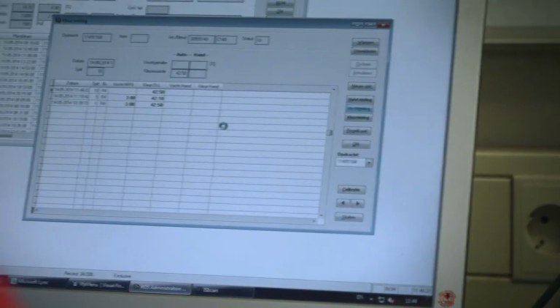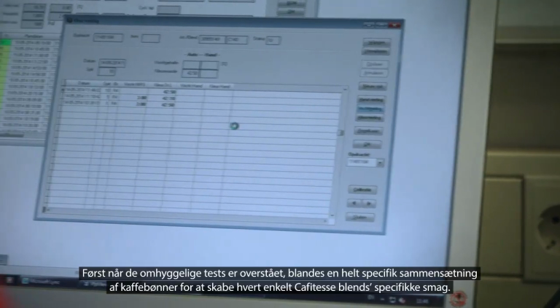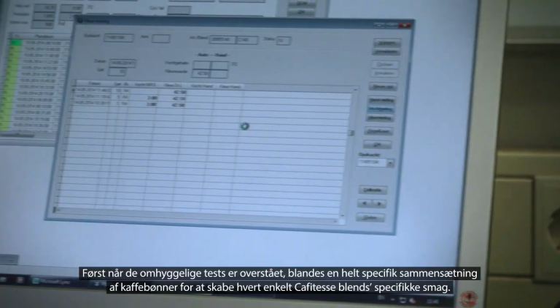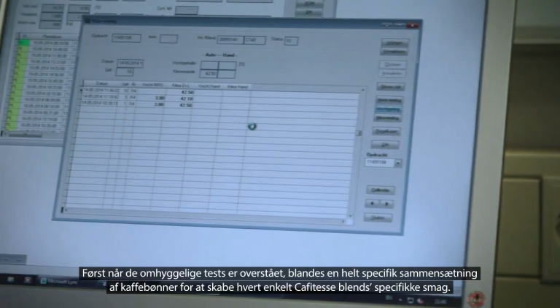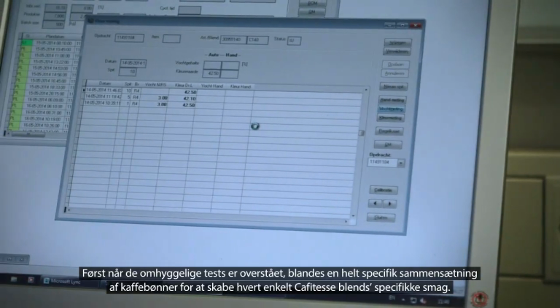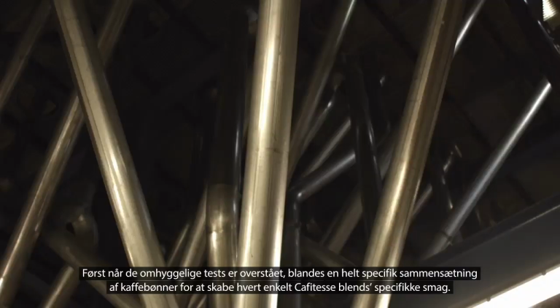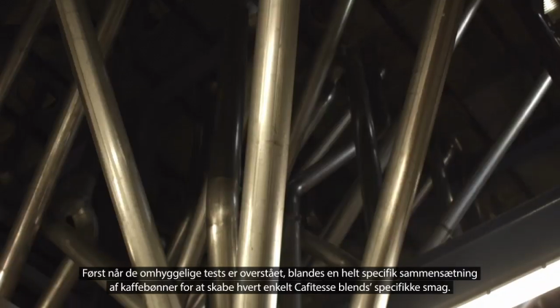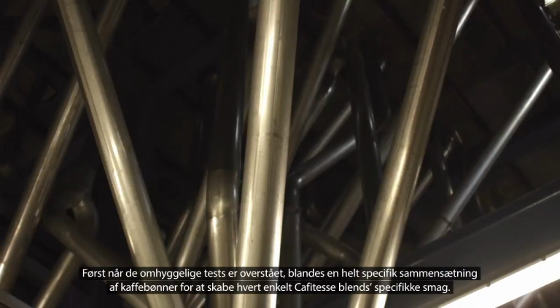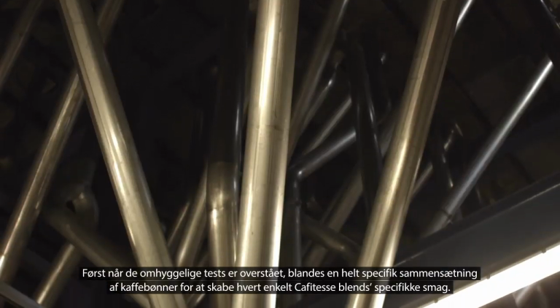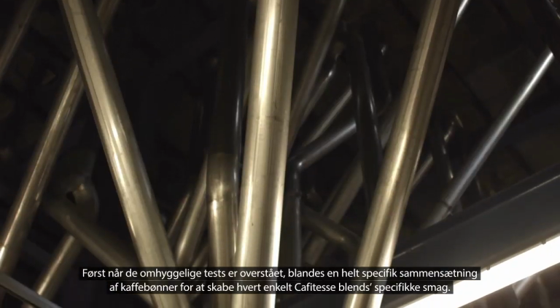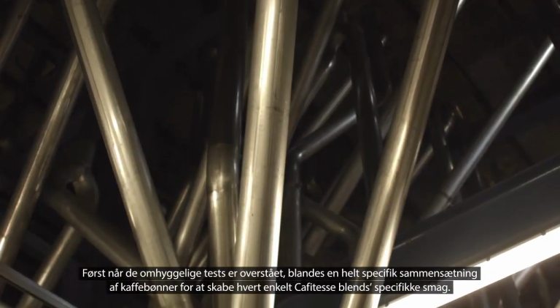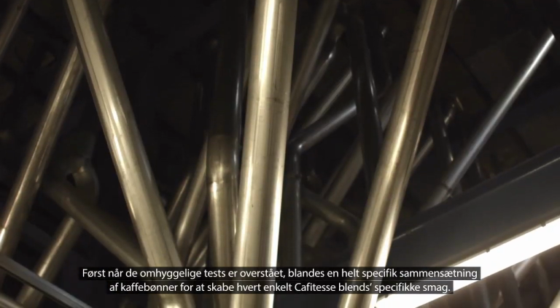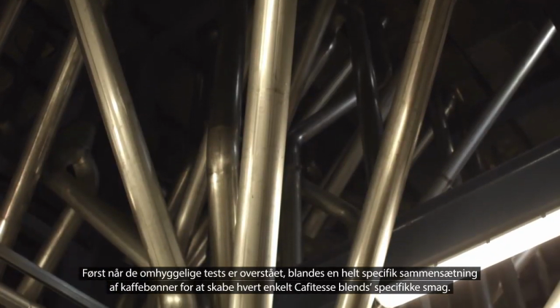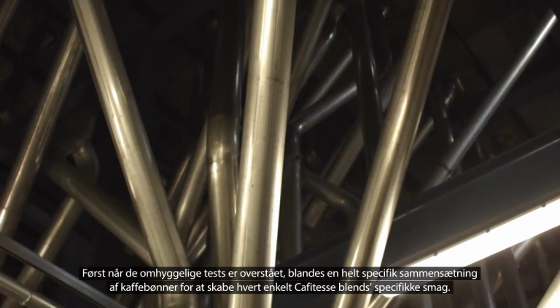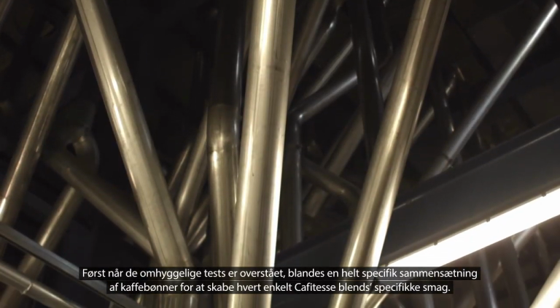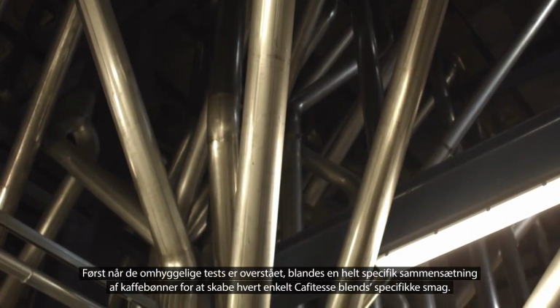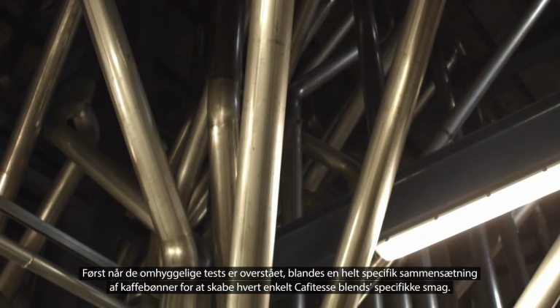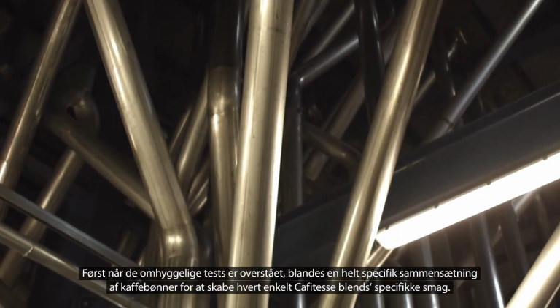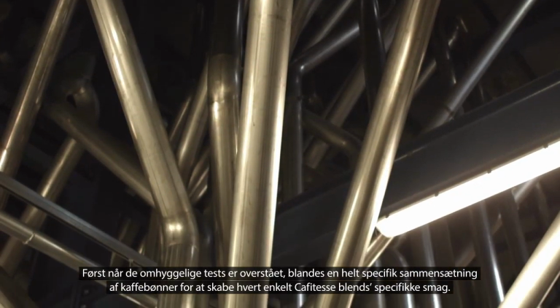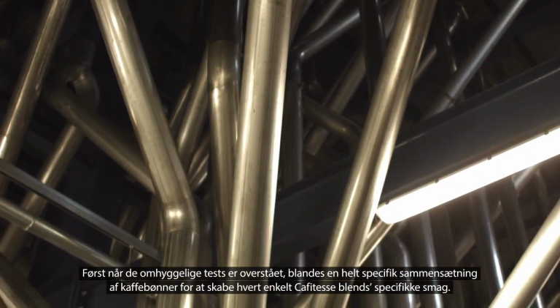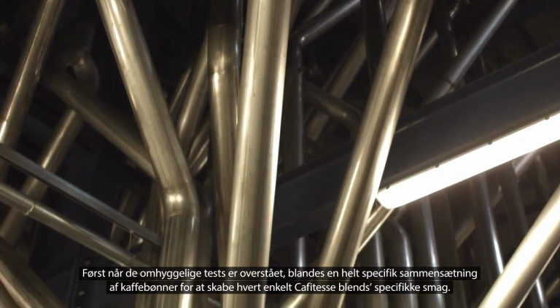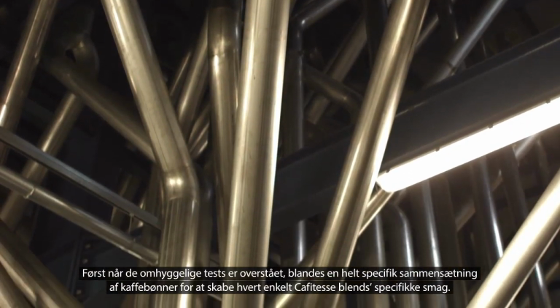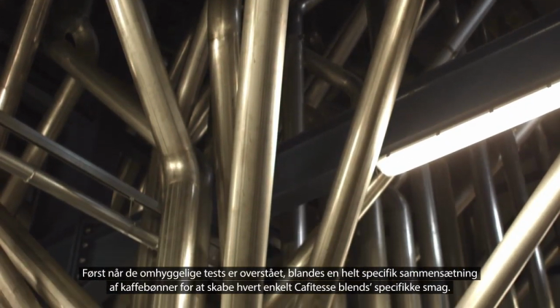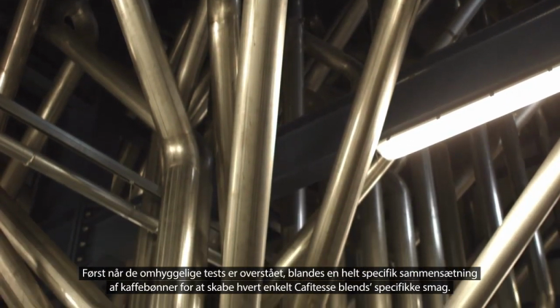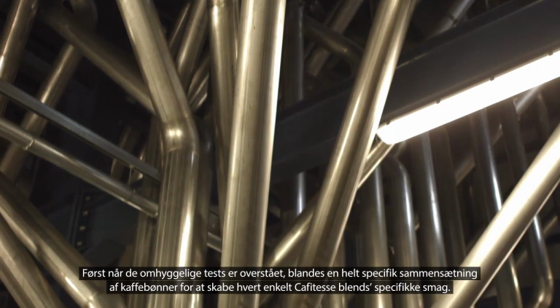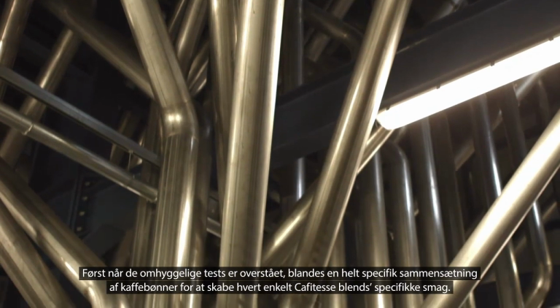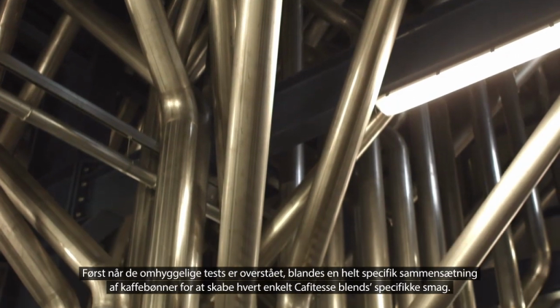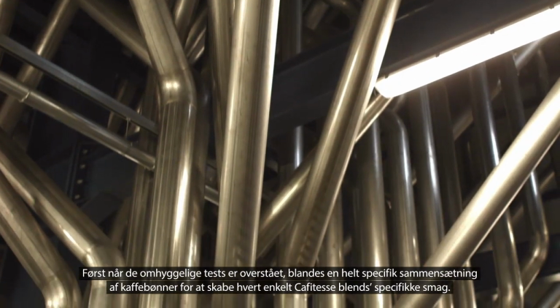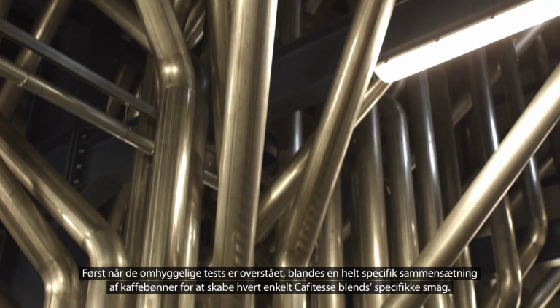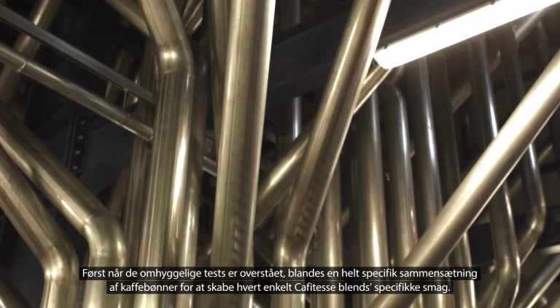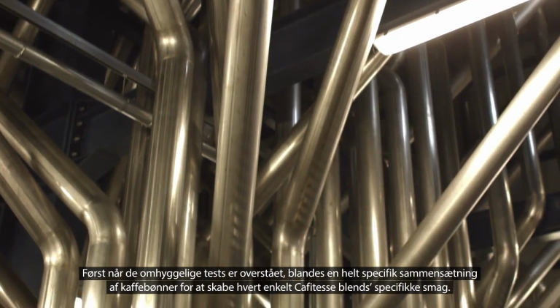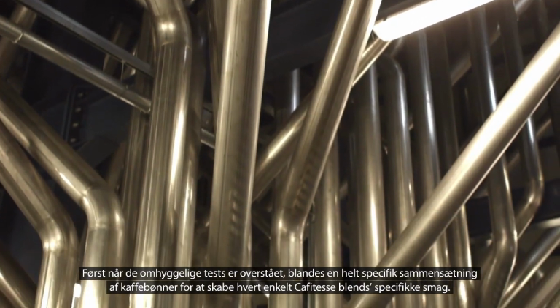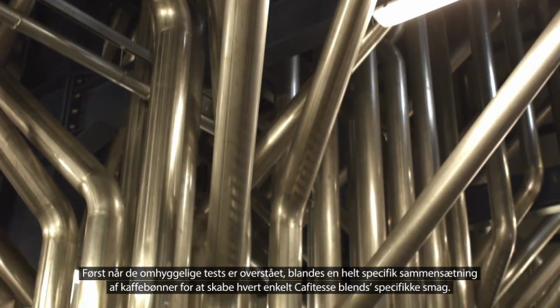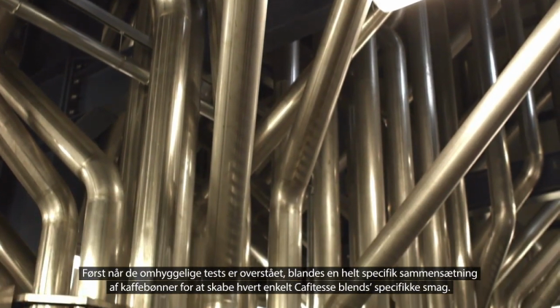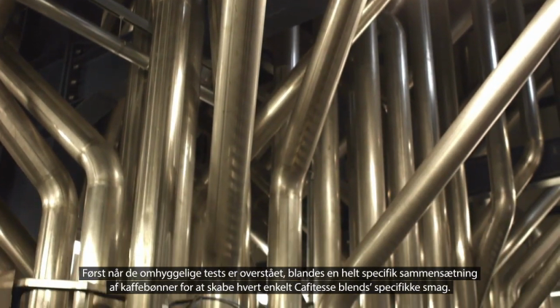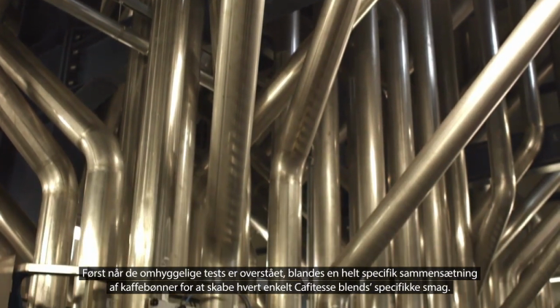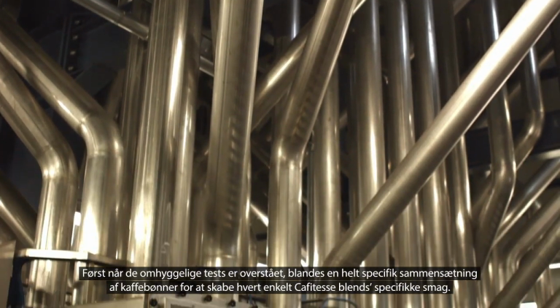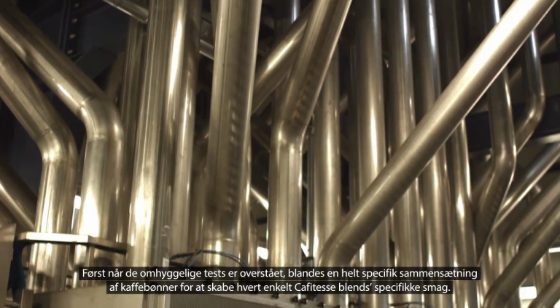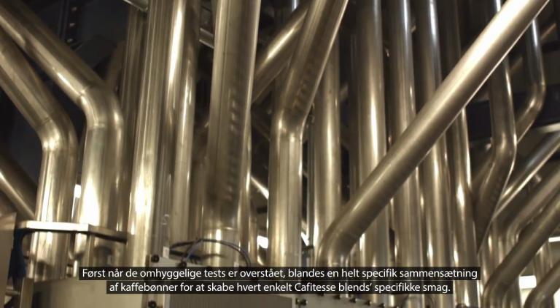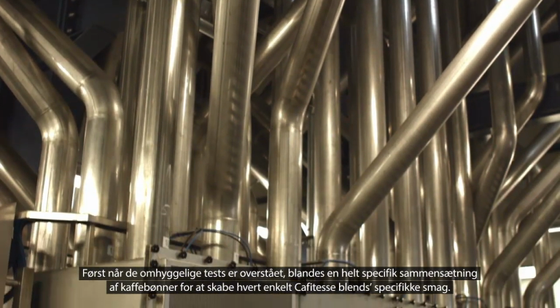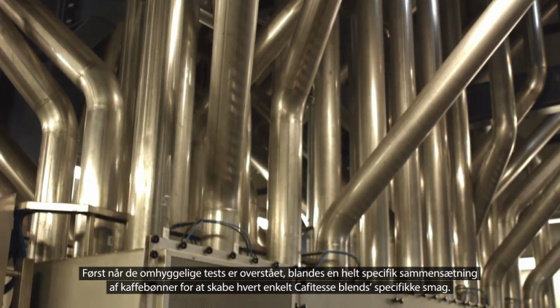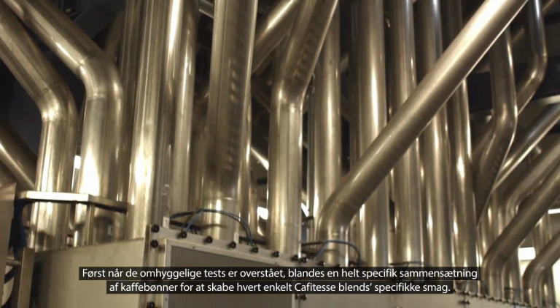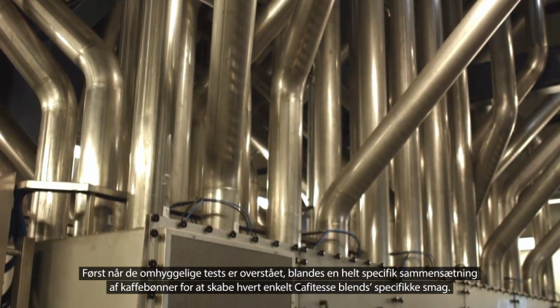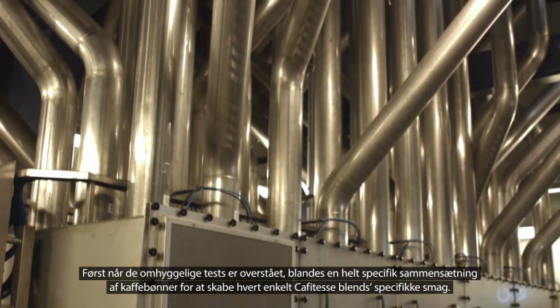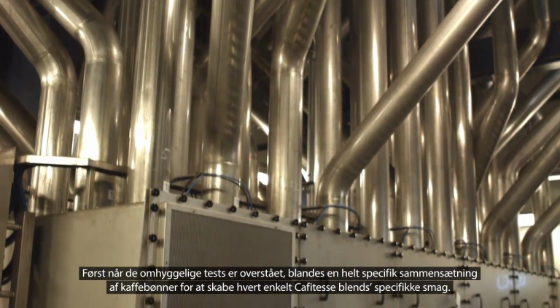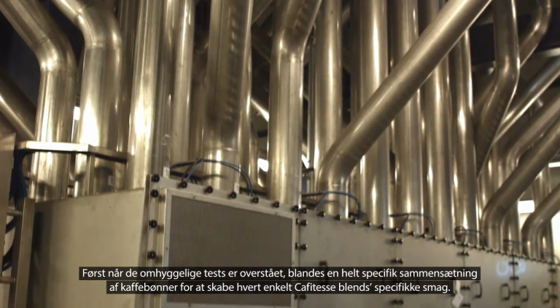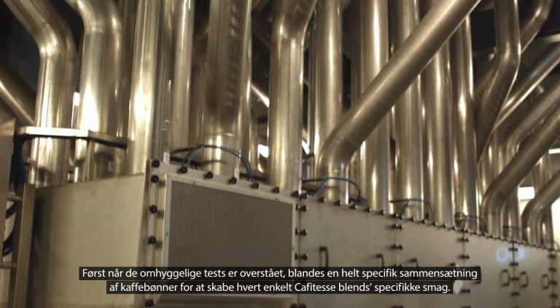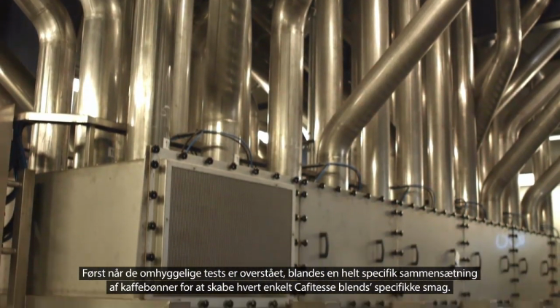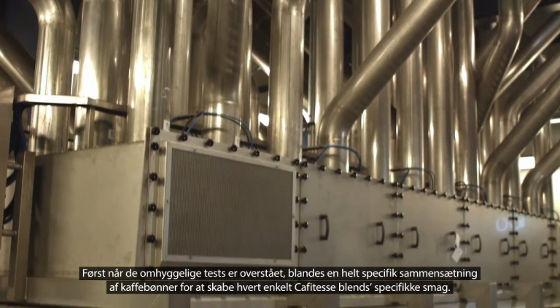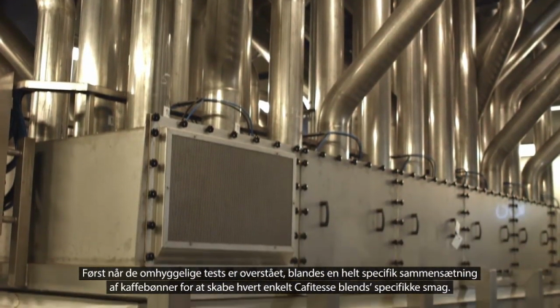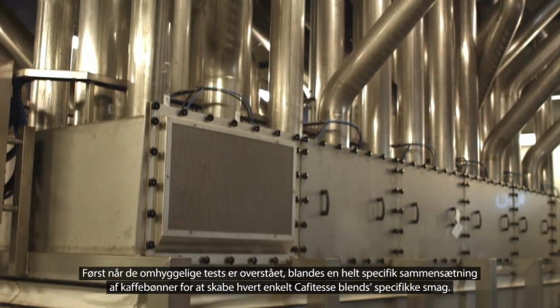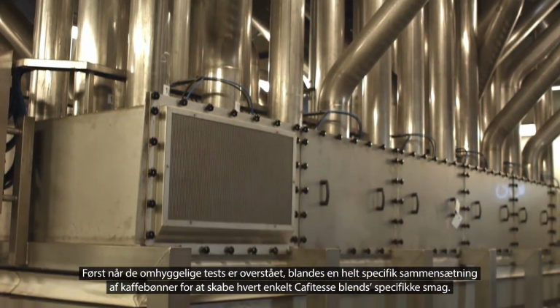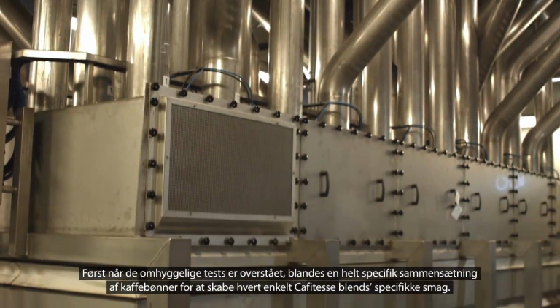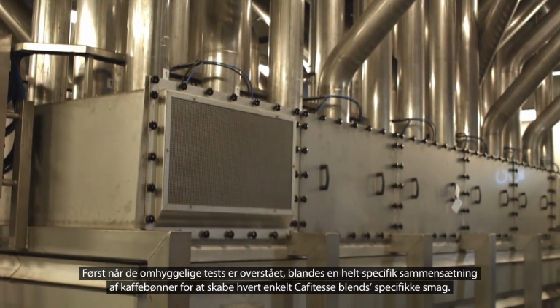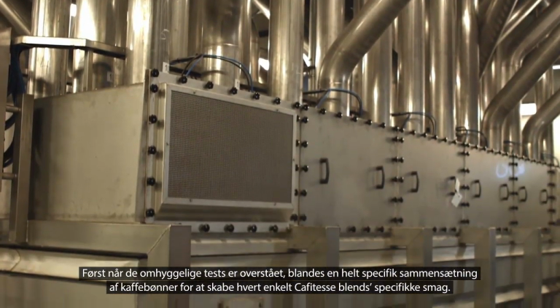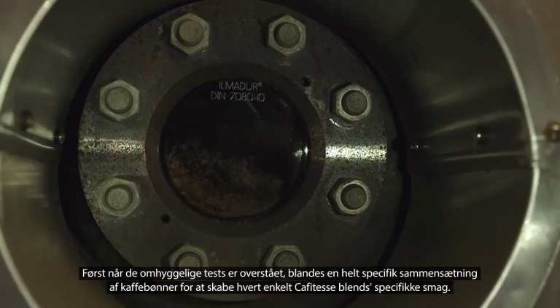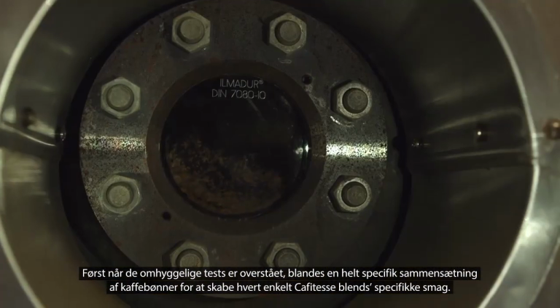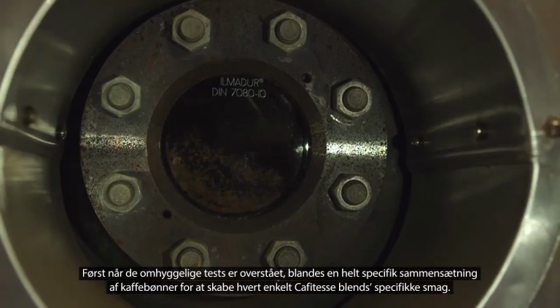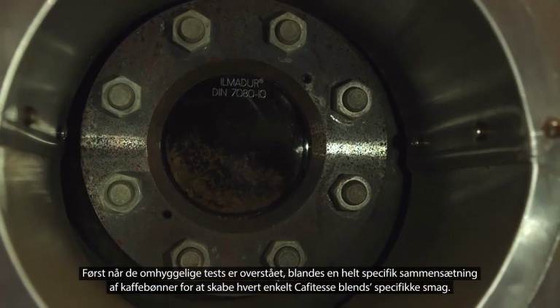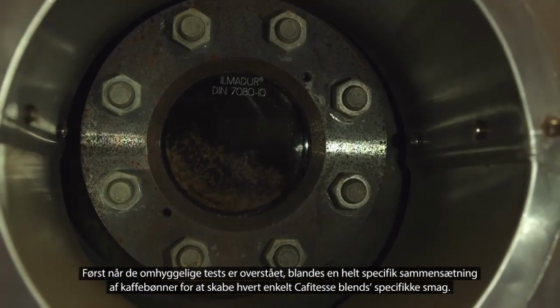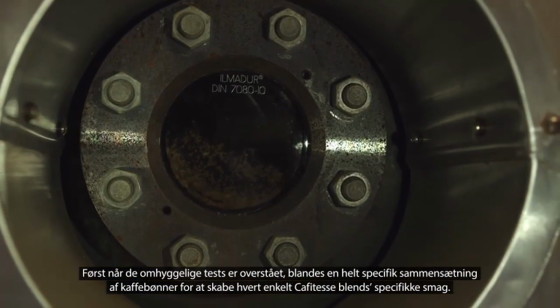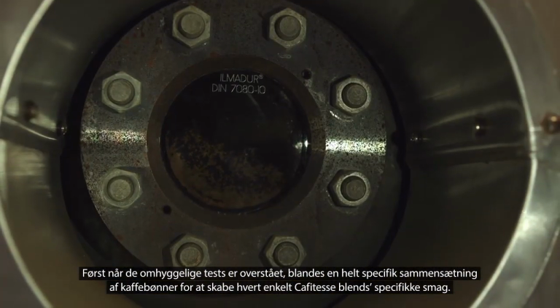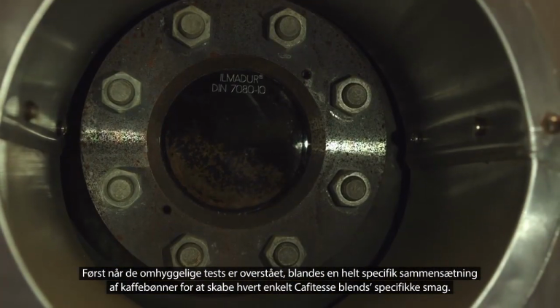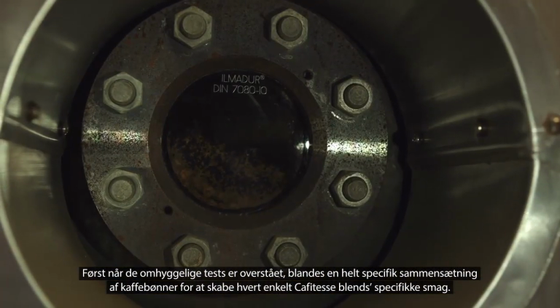Only after careful testing, a precise combination of the best coffee beans is made to create a specific flavor of each Café Tess blend.